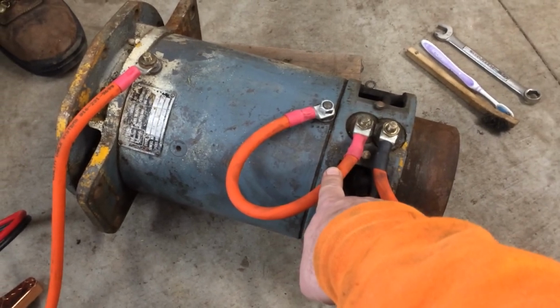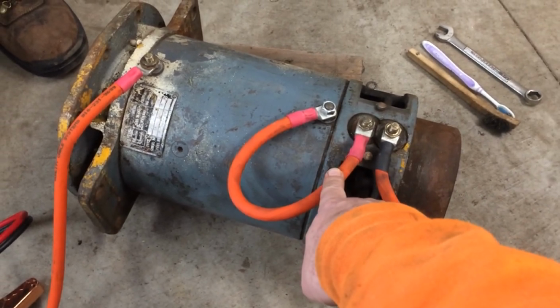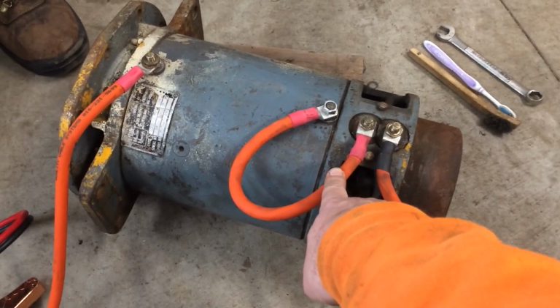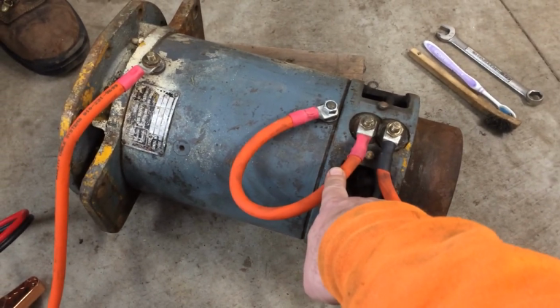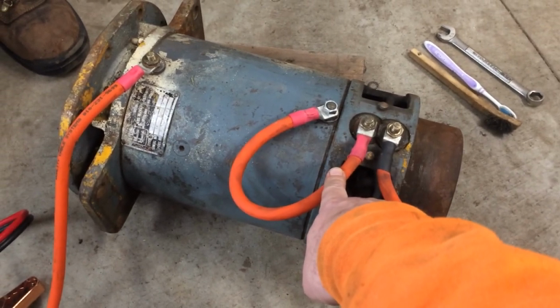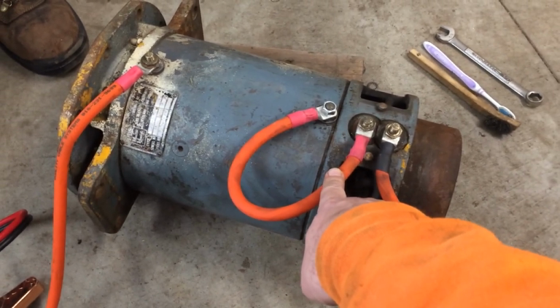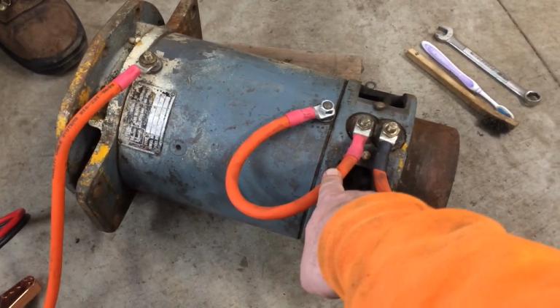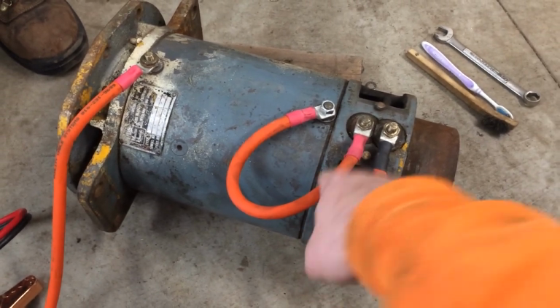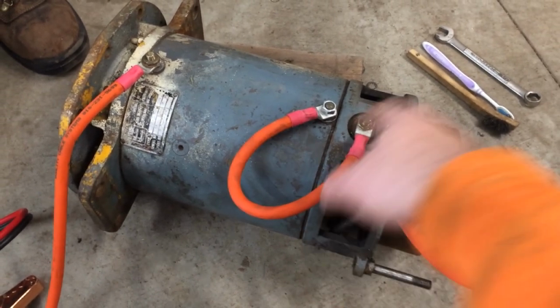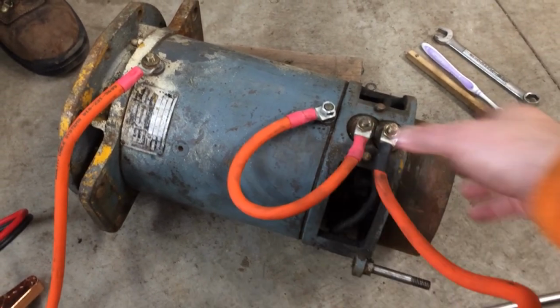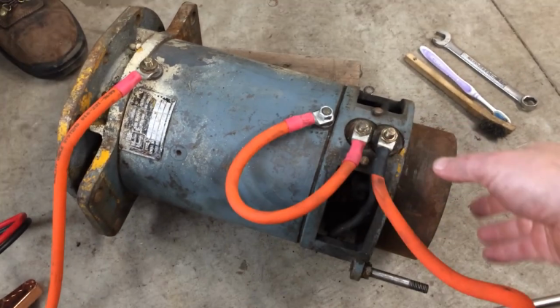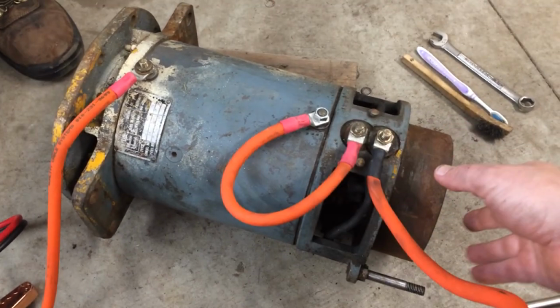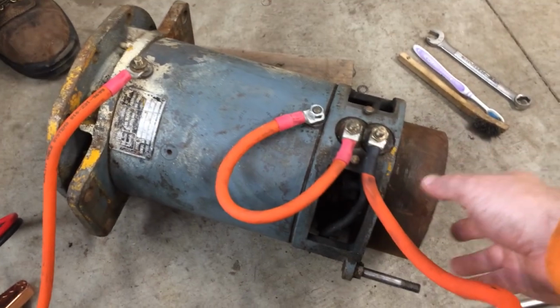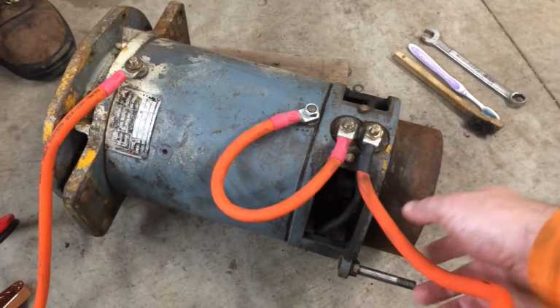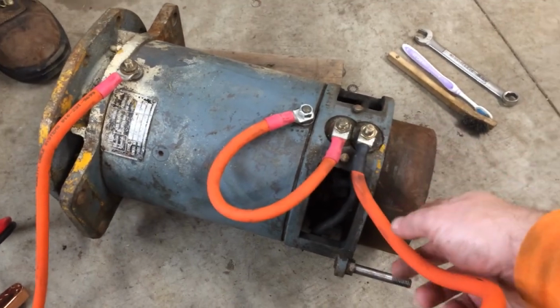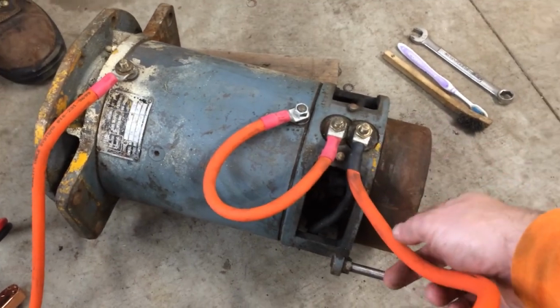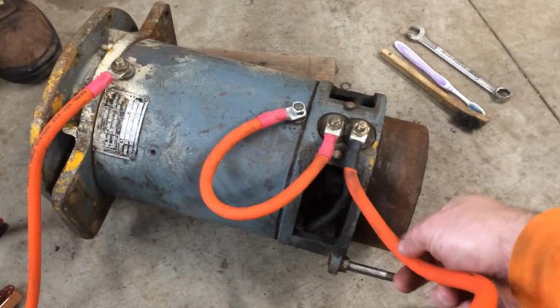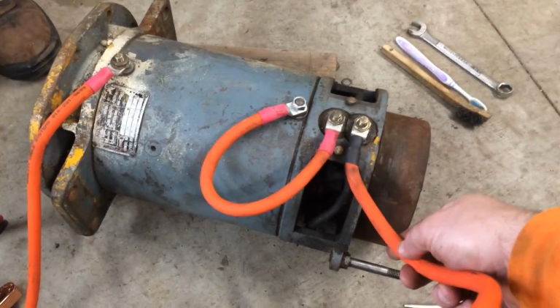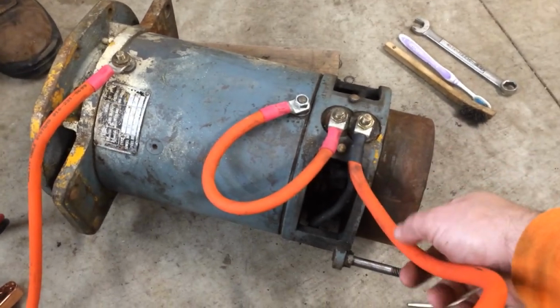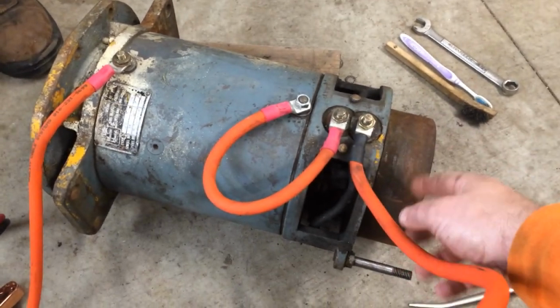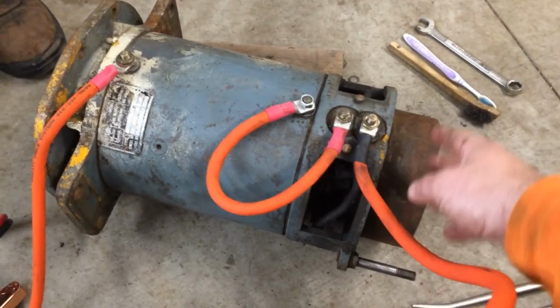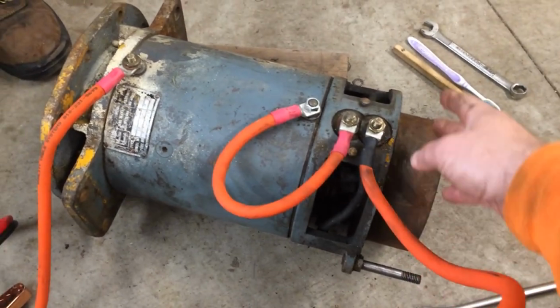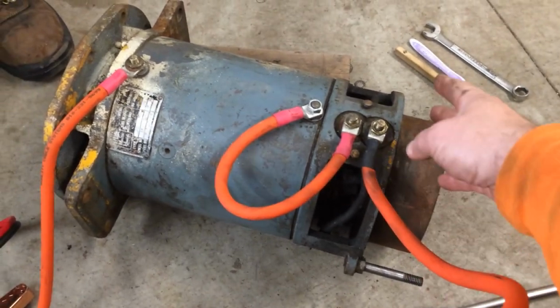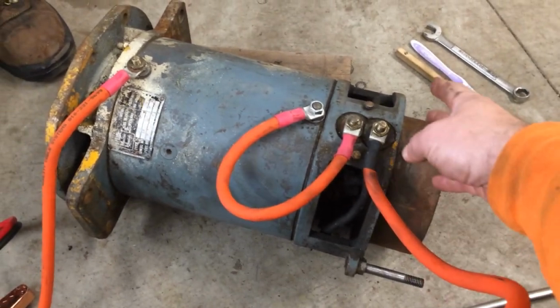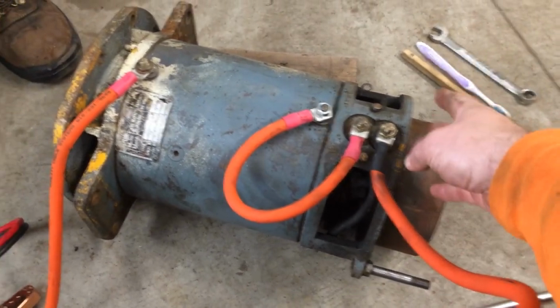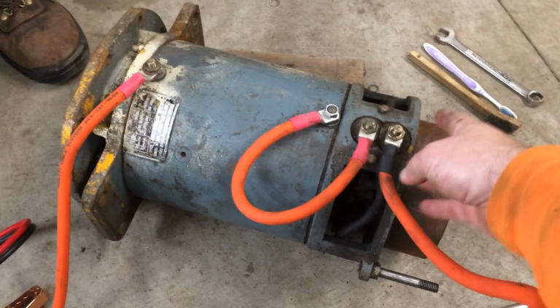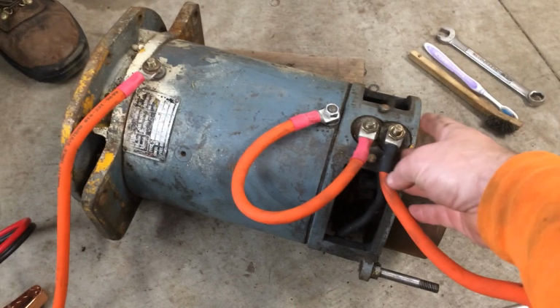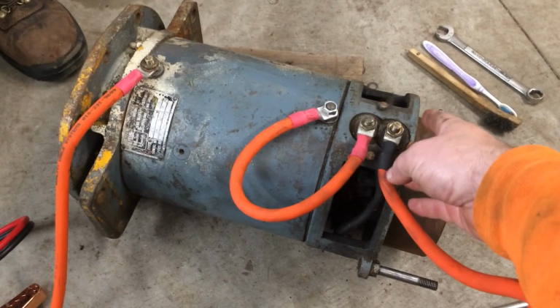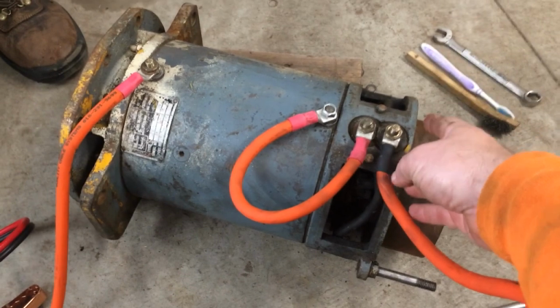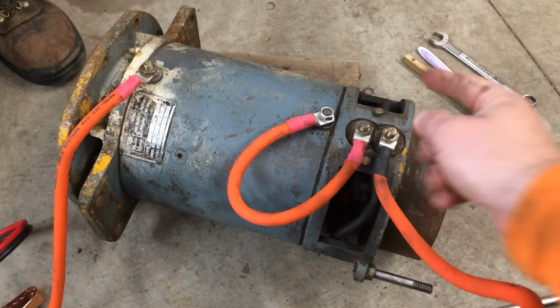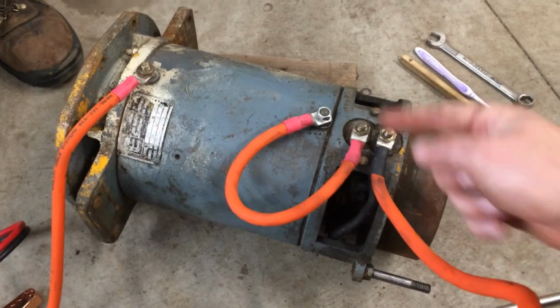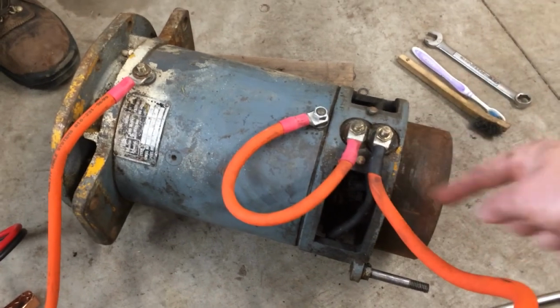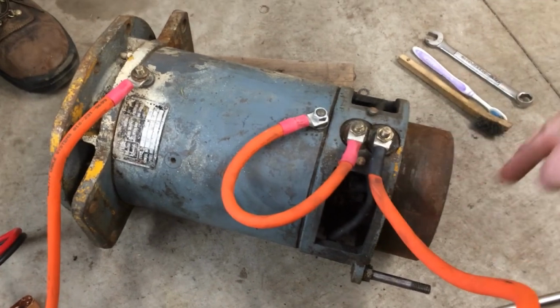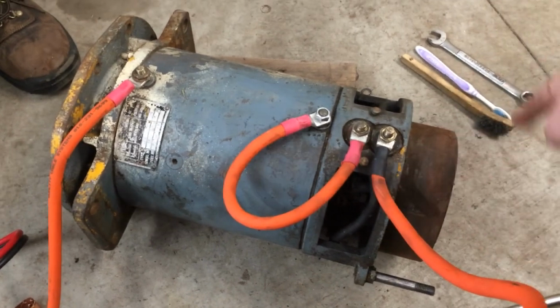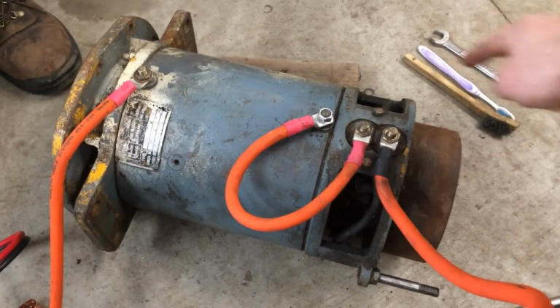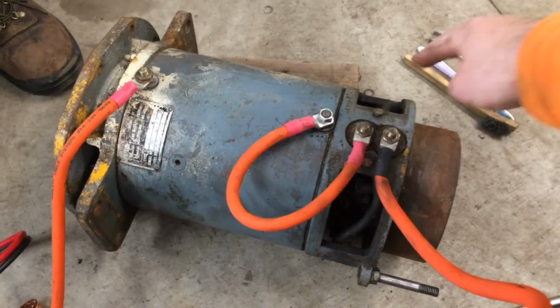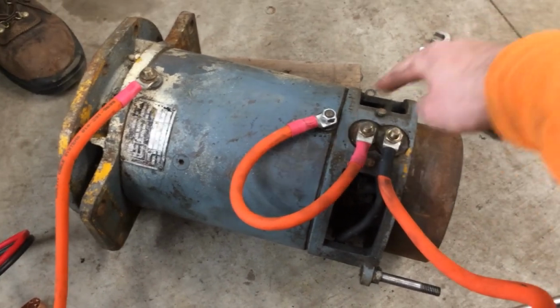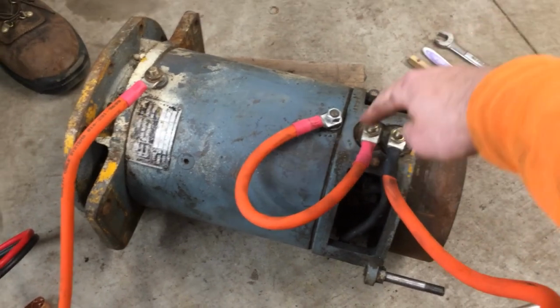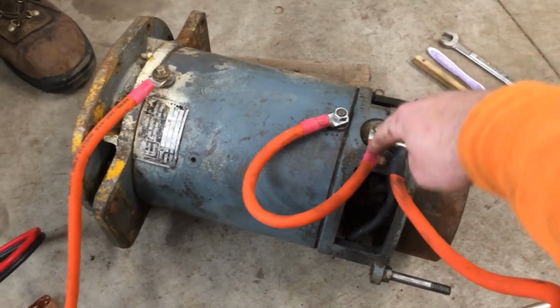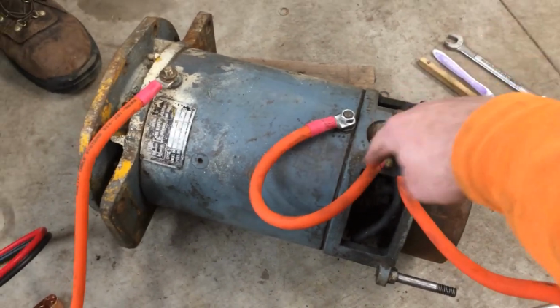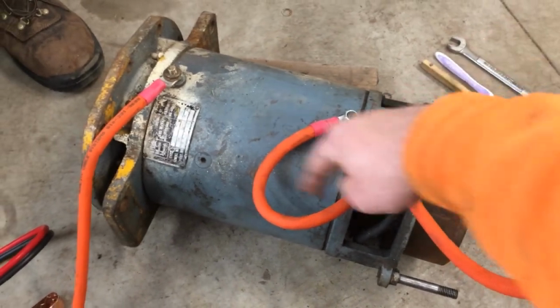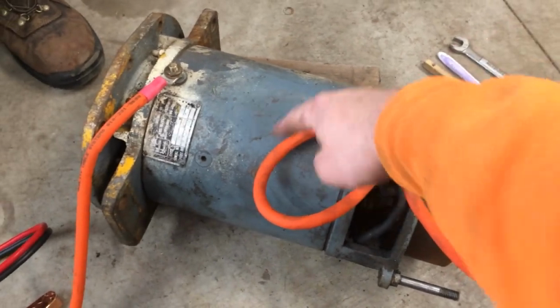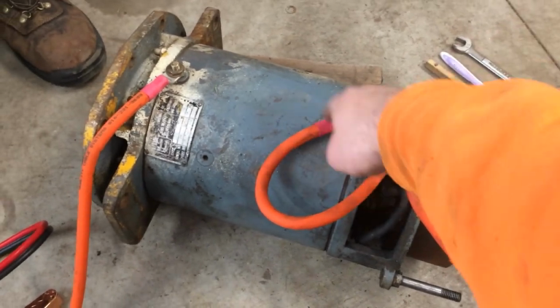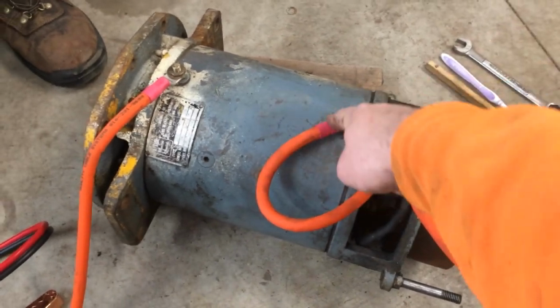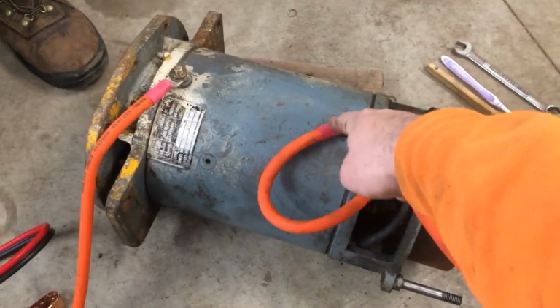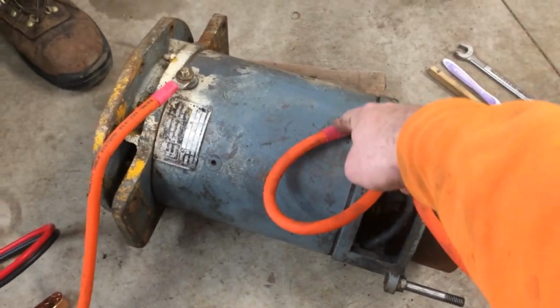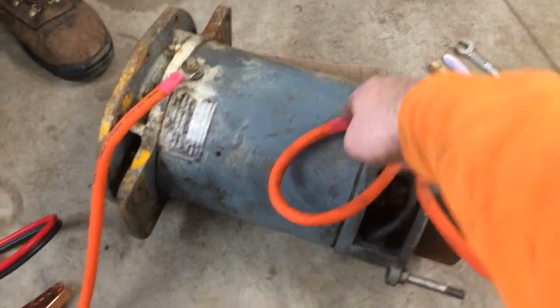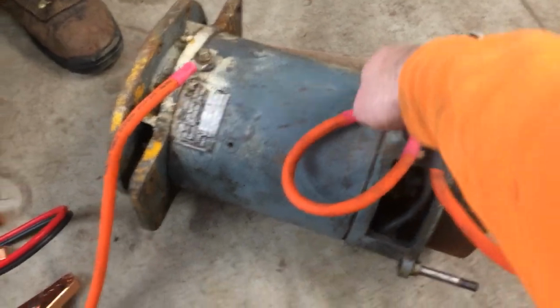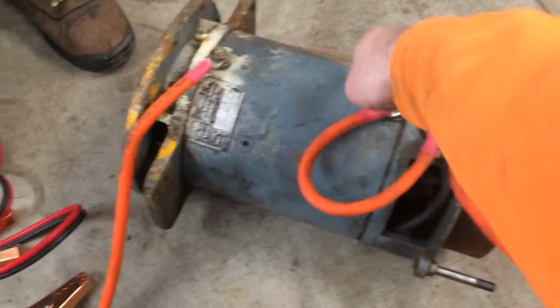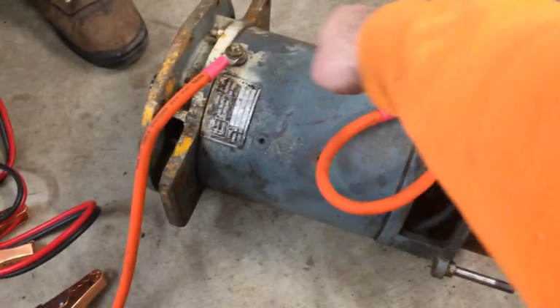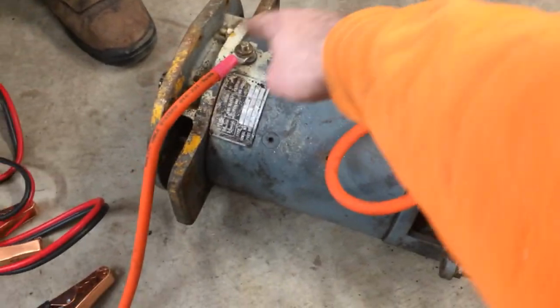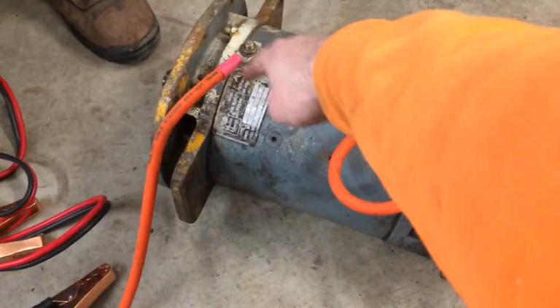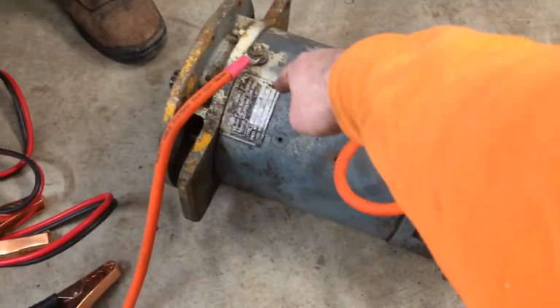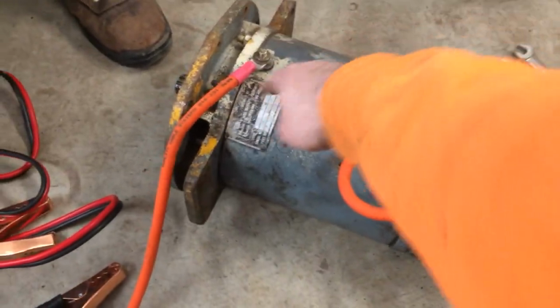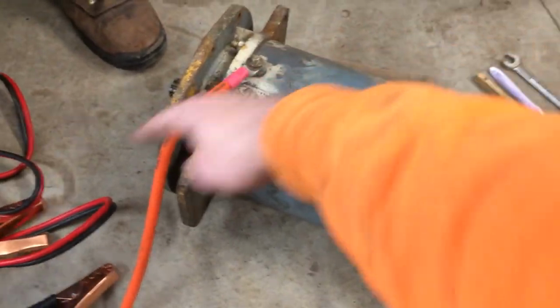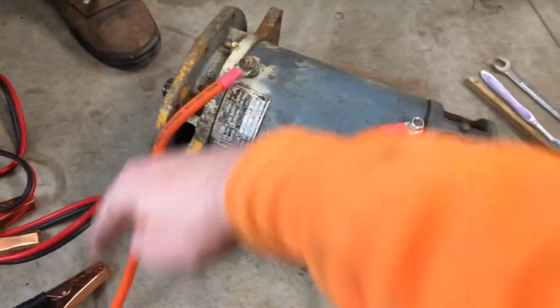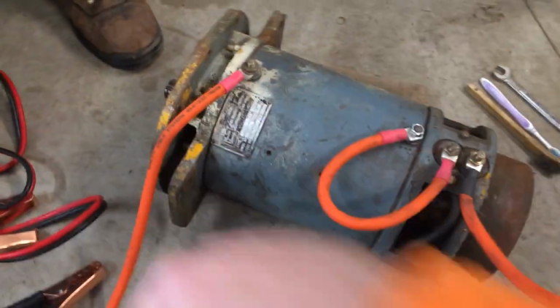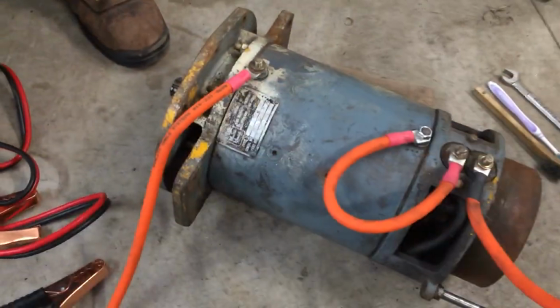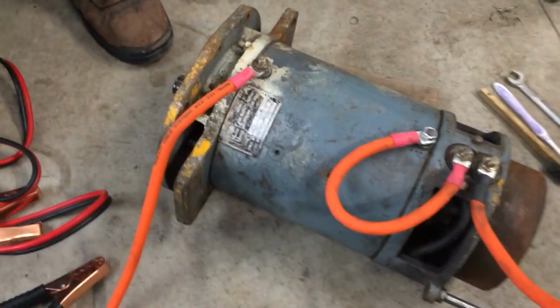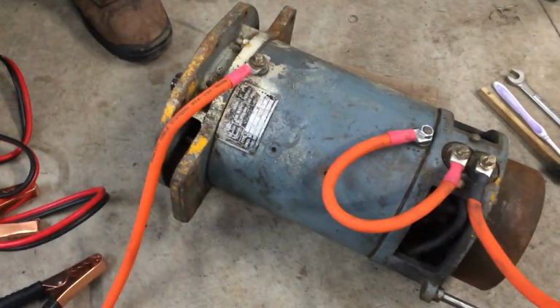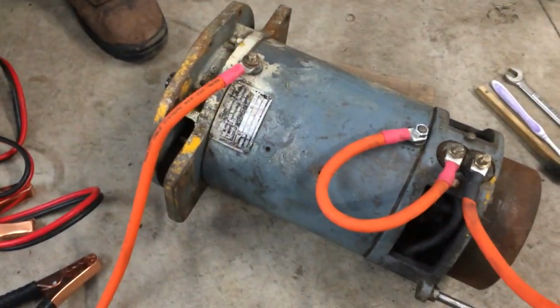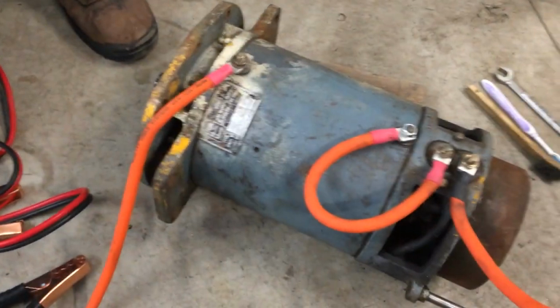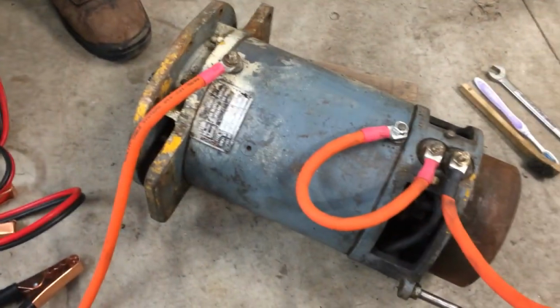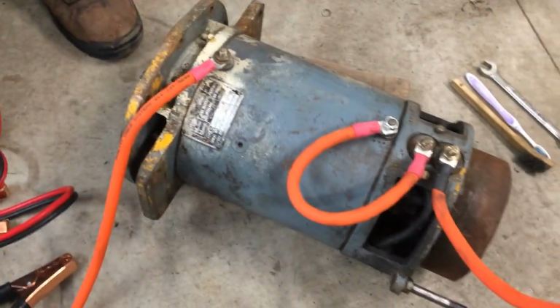Basically, we've got the power going to the armature, through the armature, into the field, through the field and back to the motor.